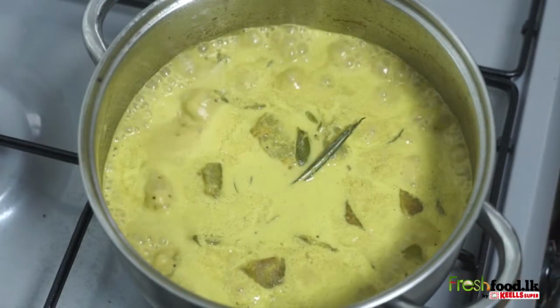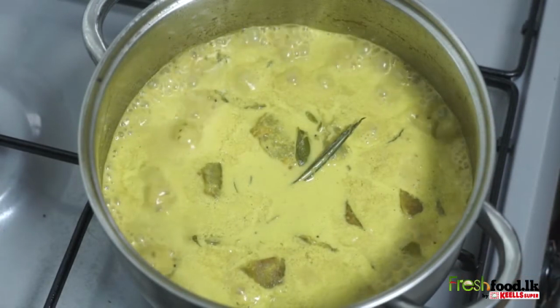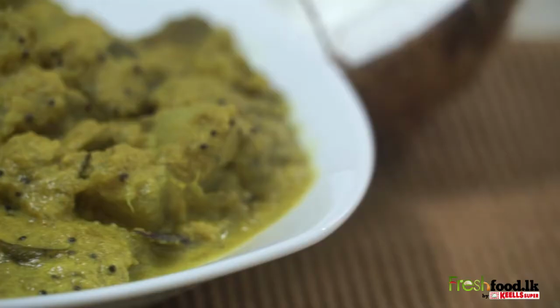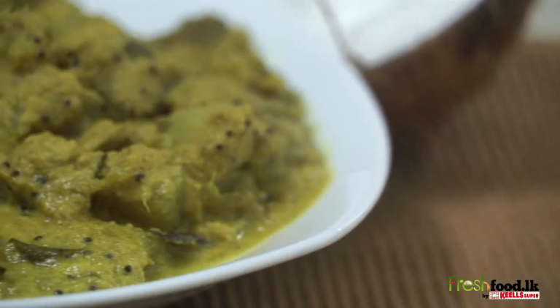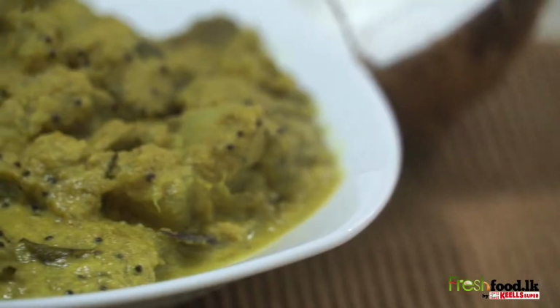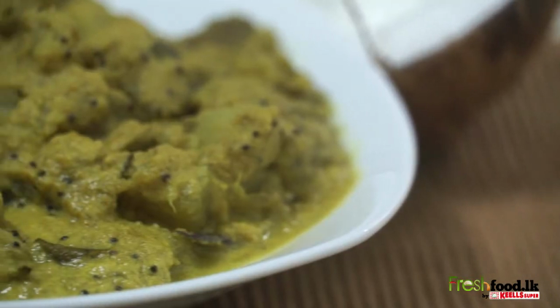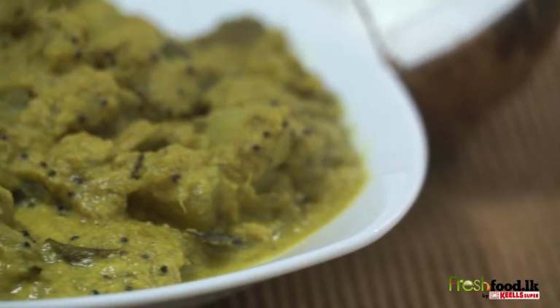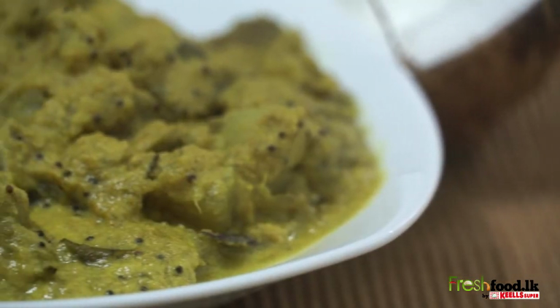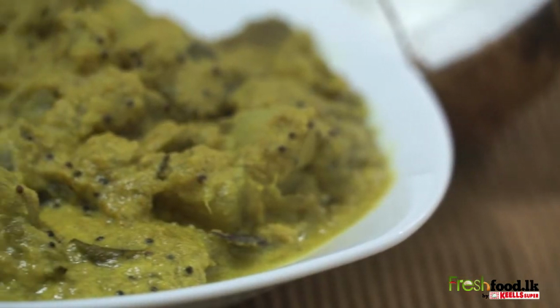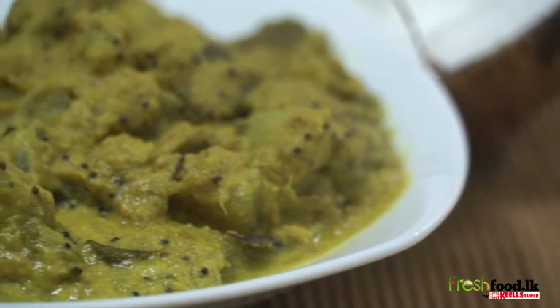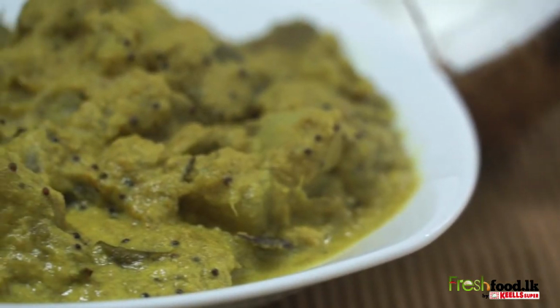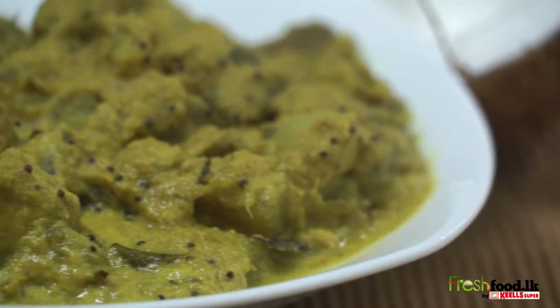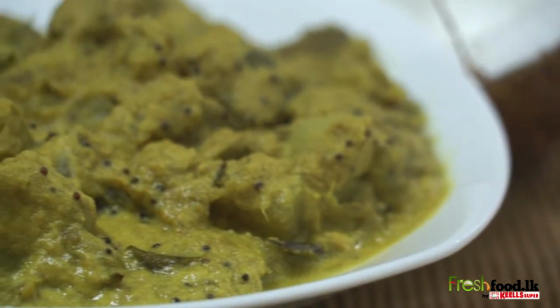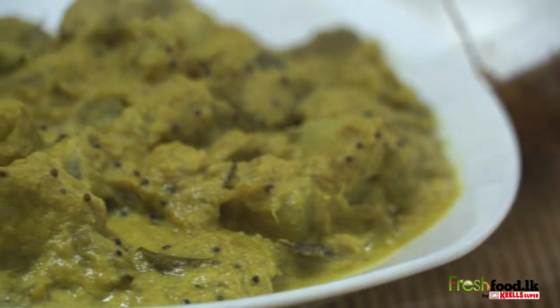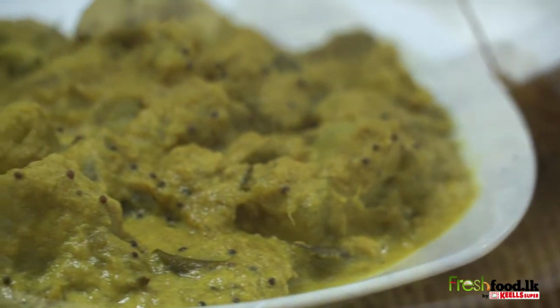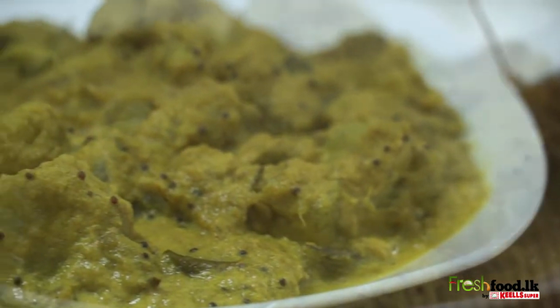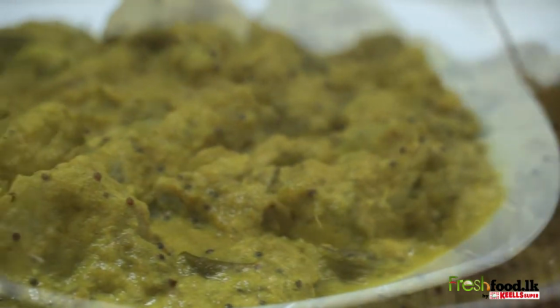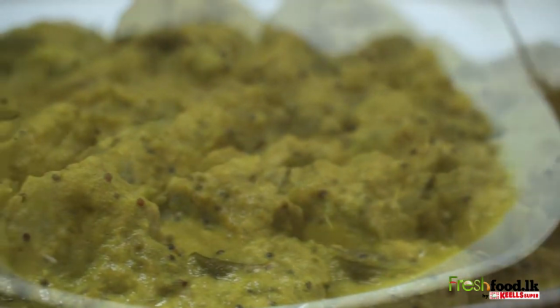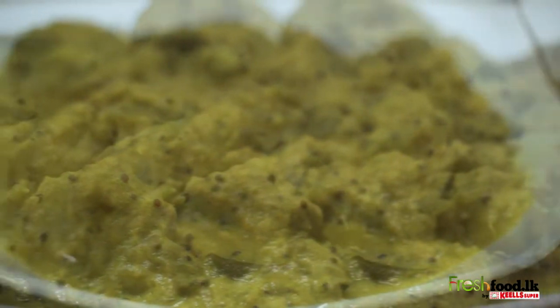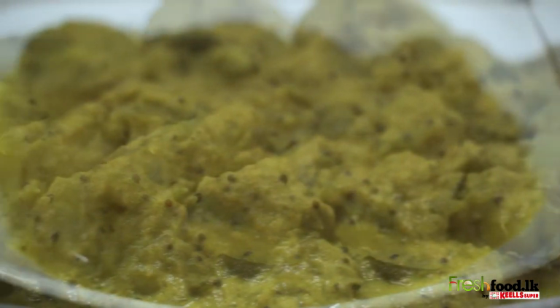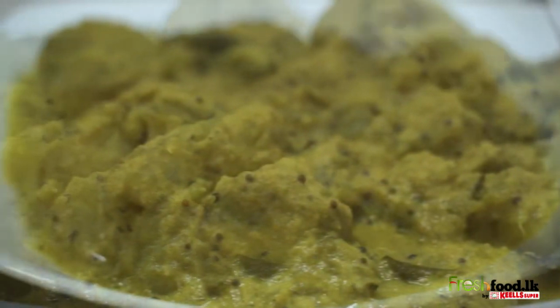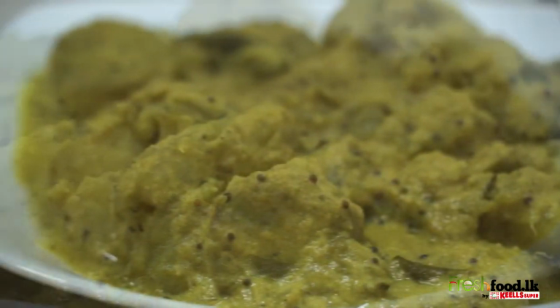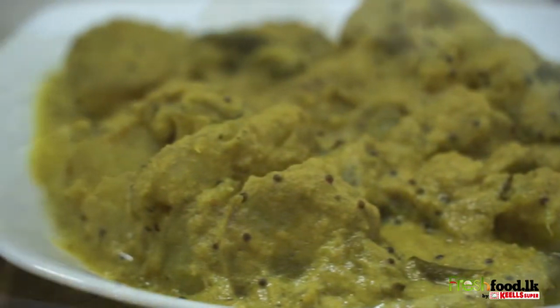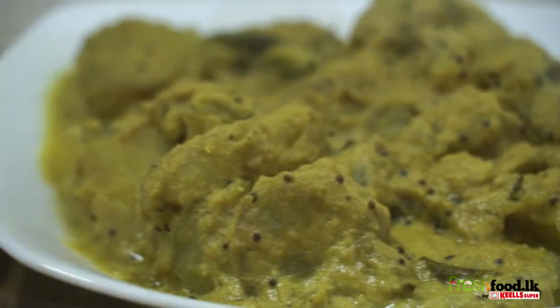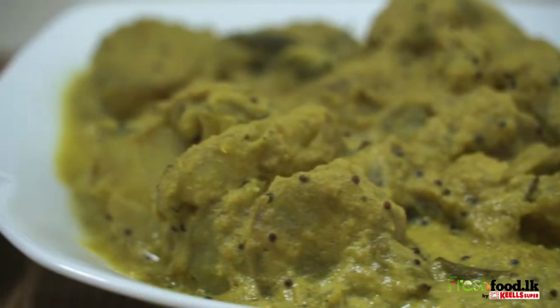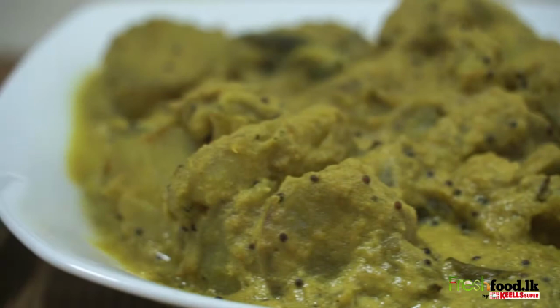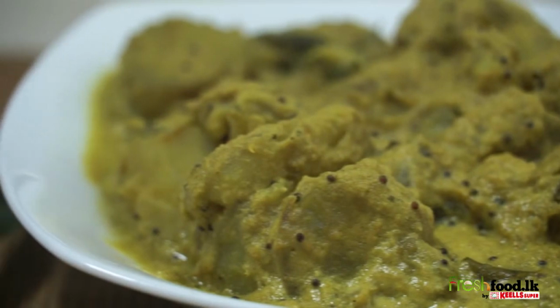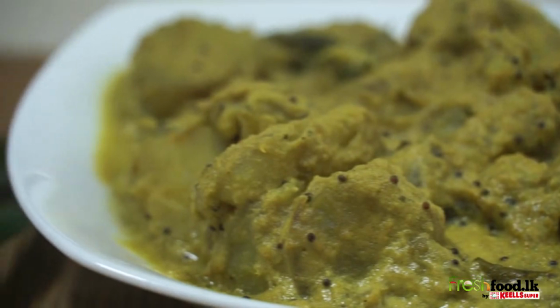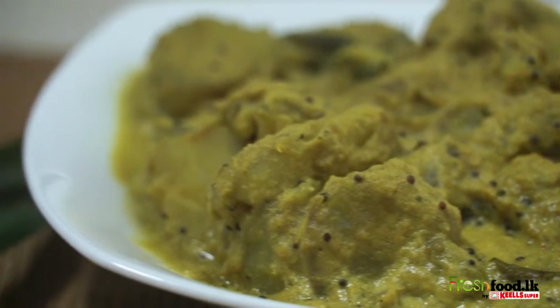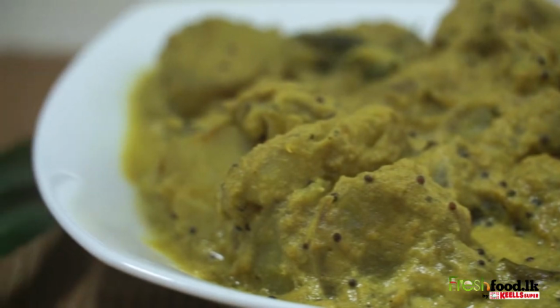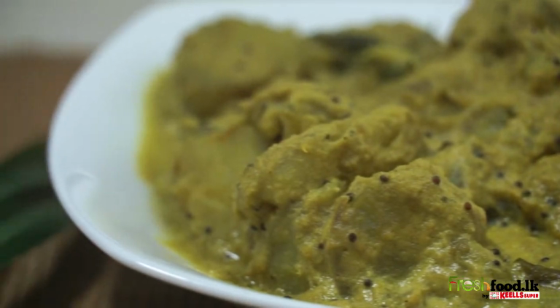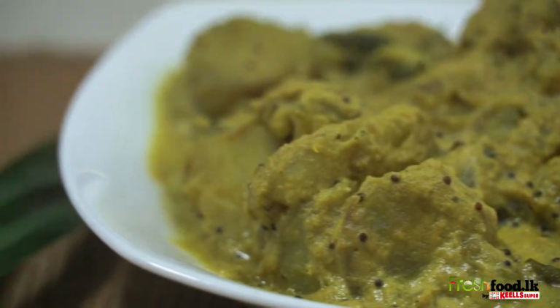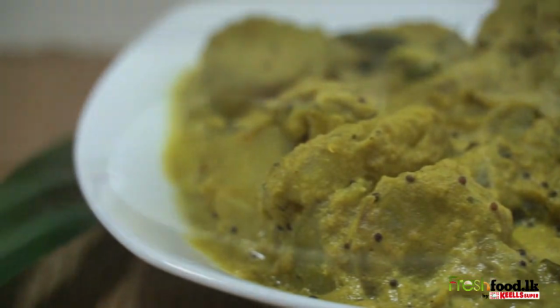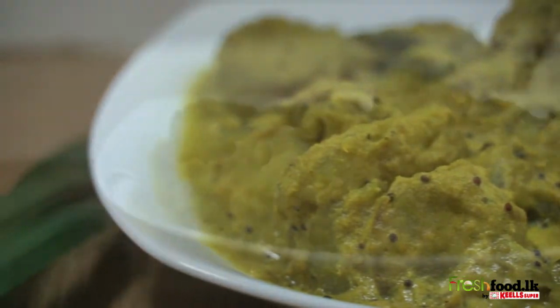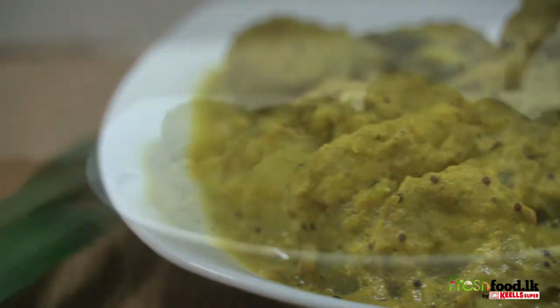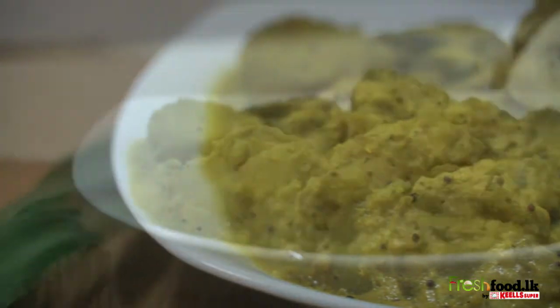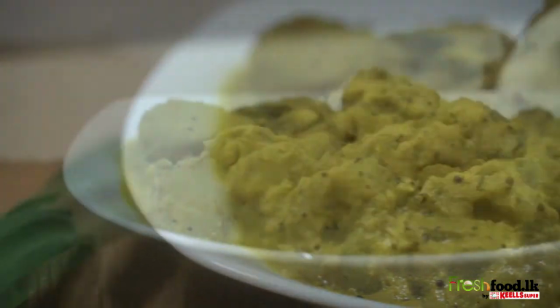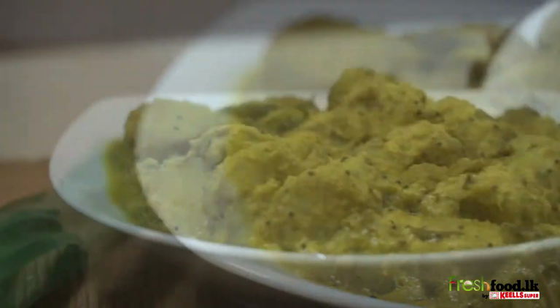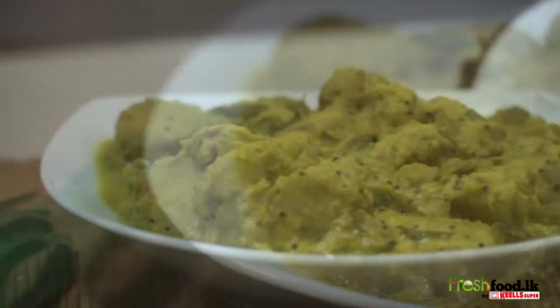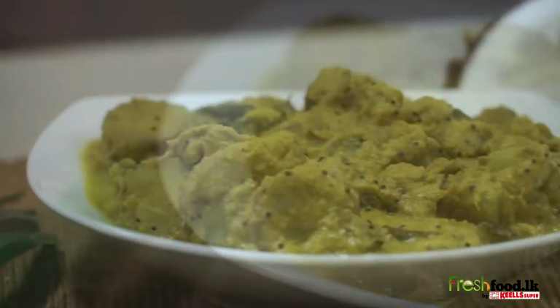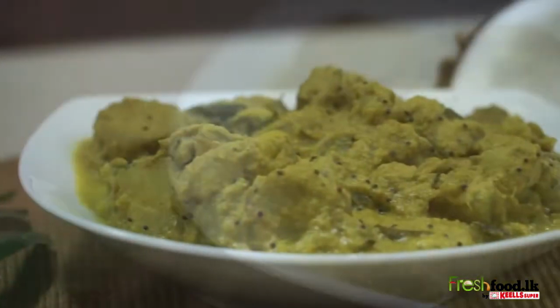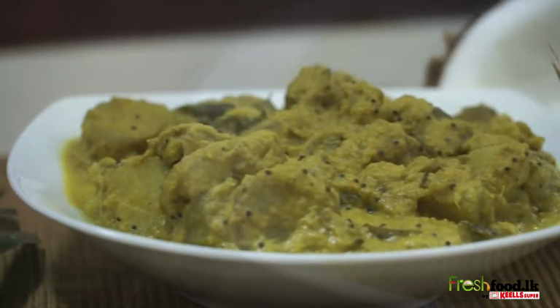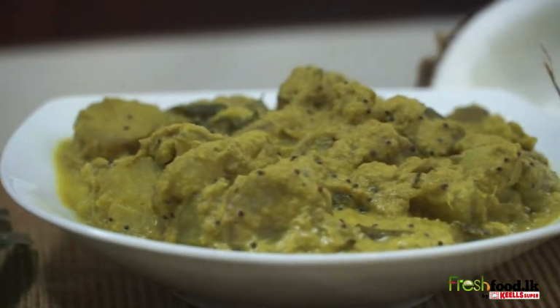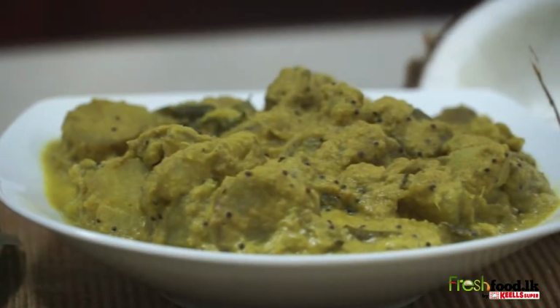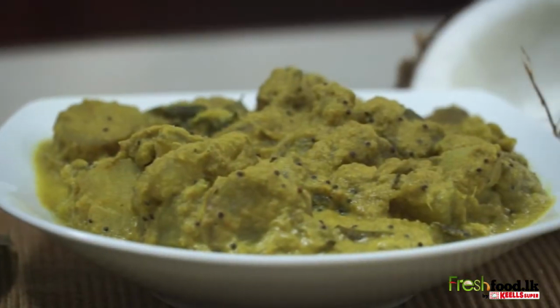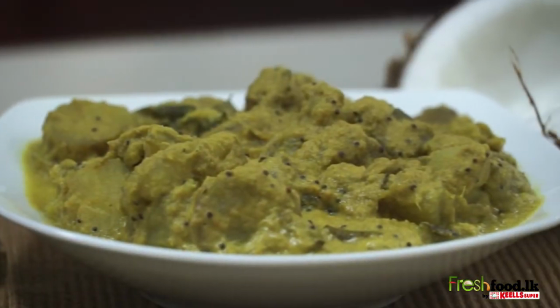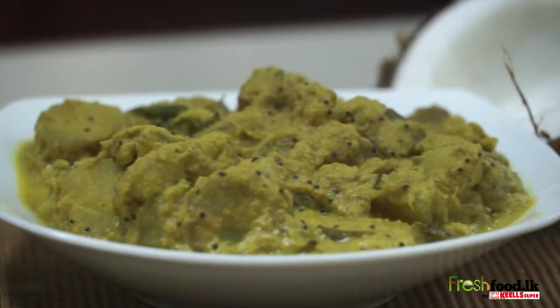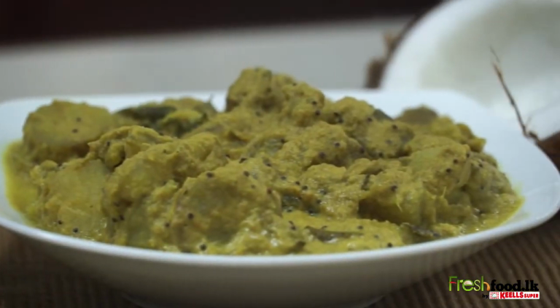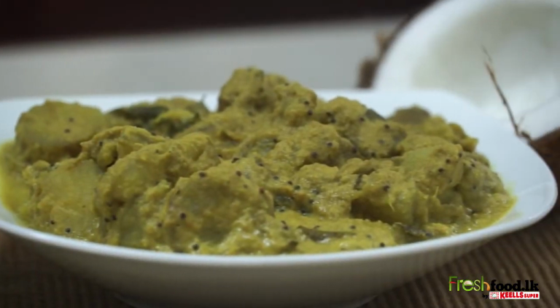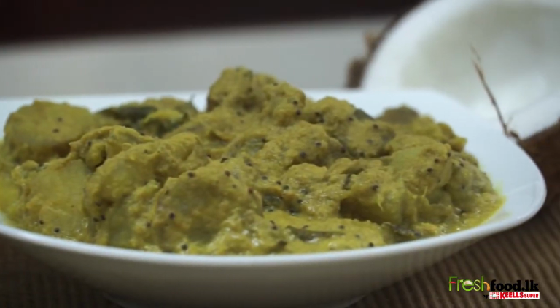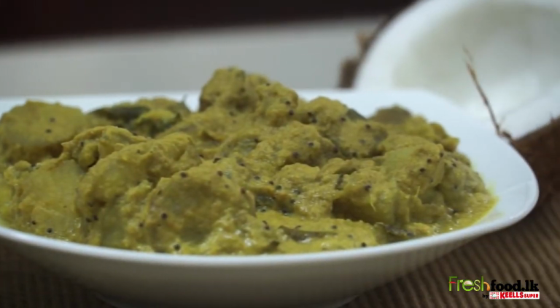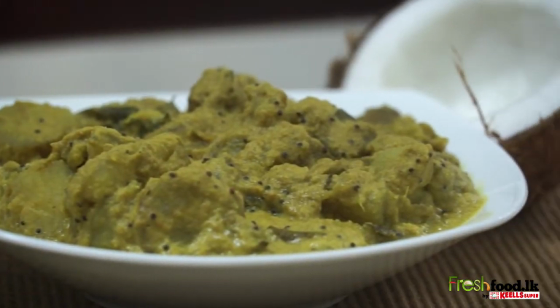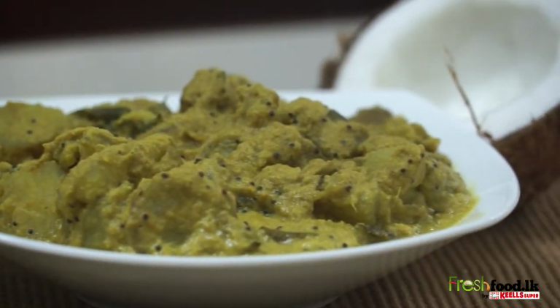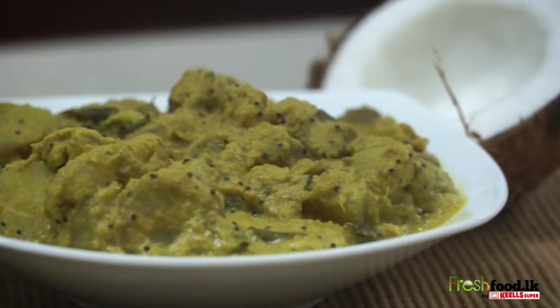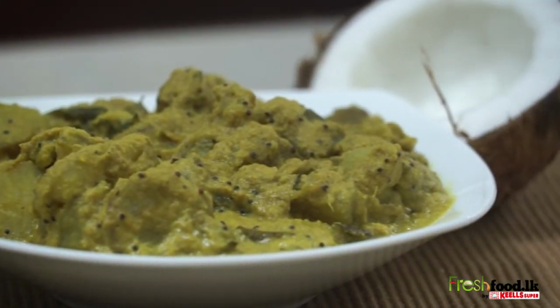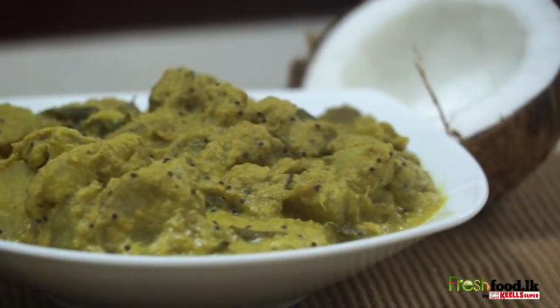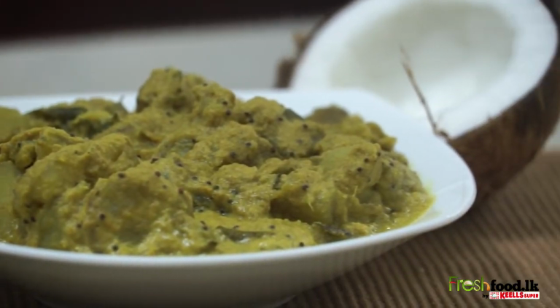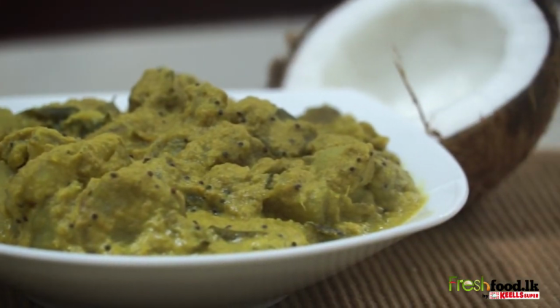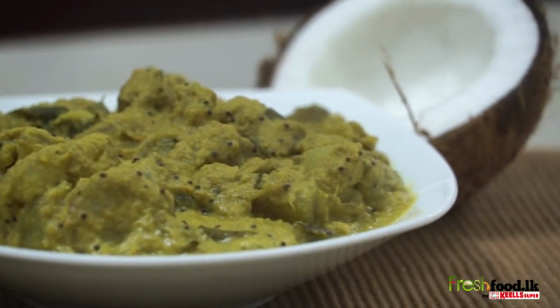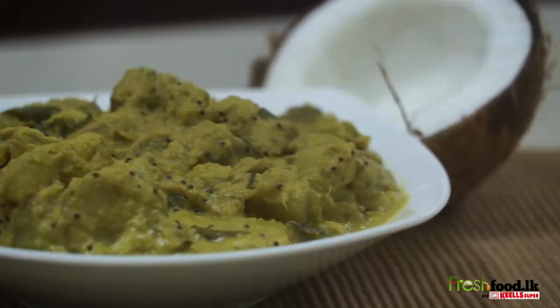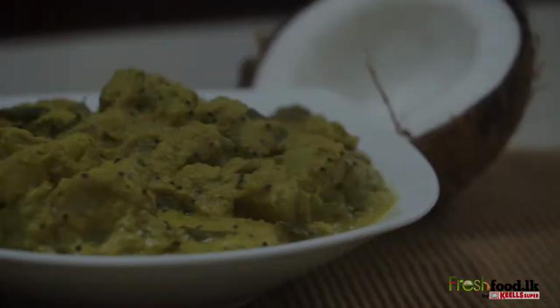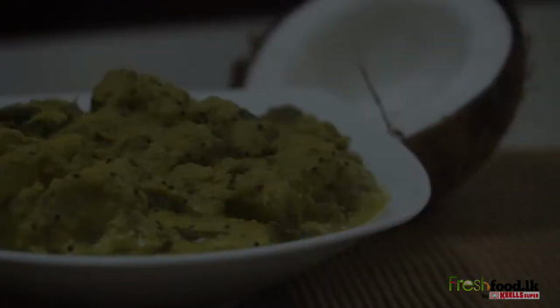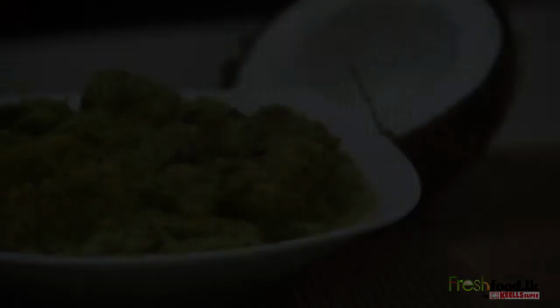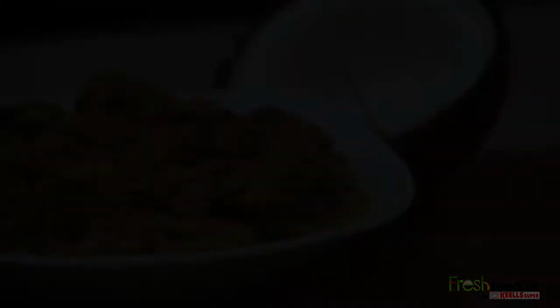Now the sweet potato curry is ready to be served. For more recipes, log on to freshfood.lk.